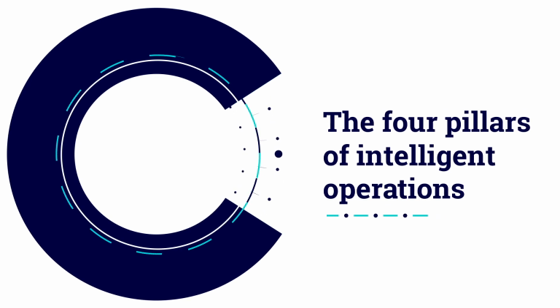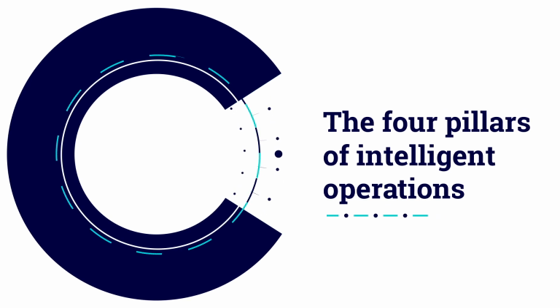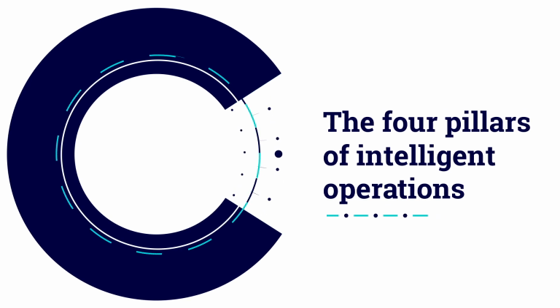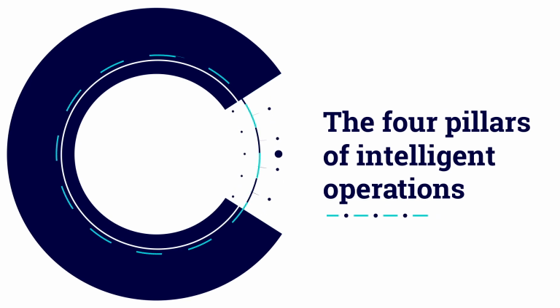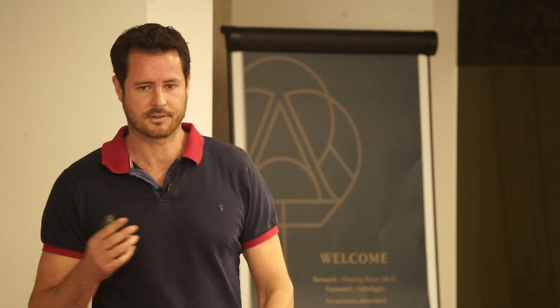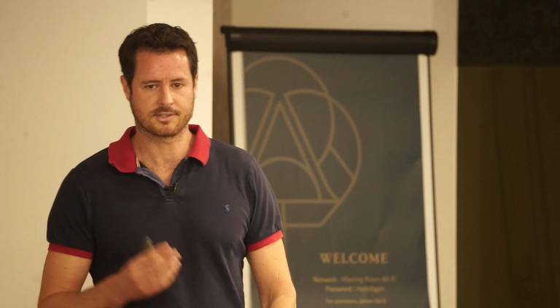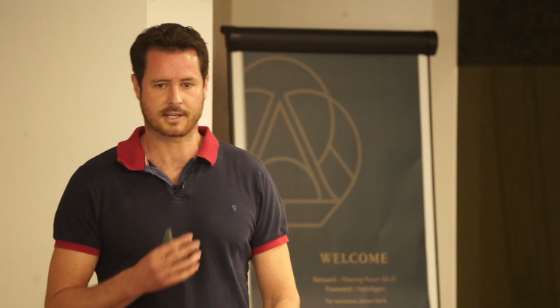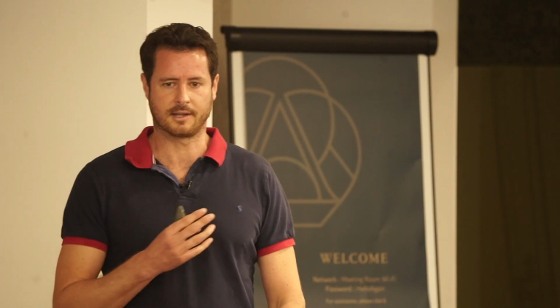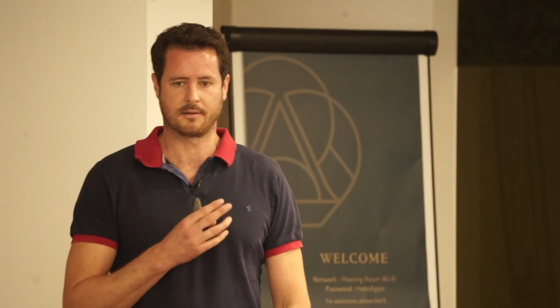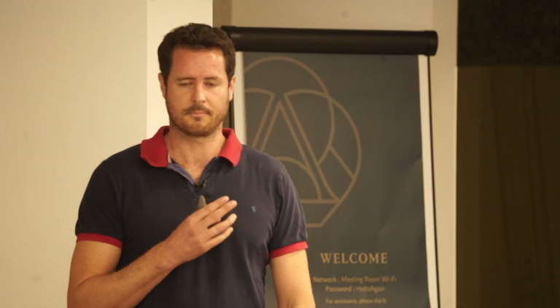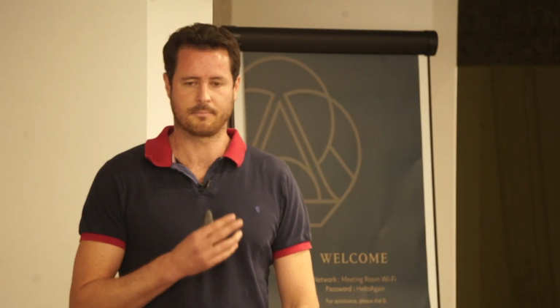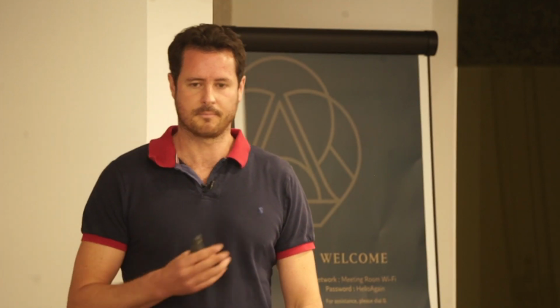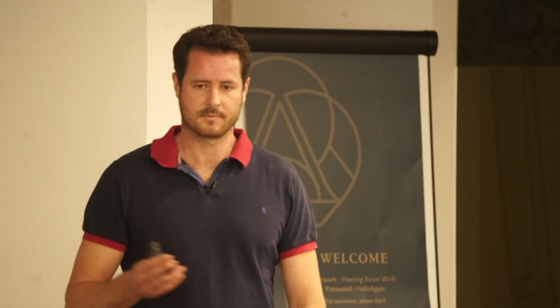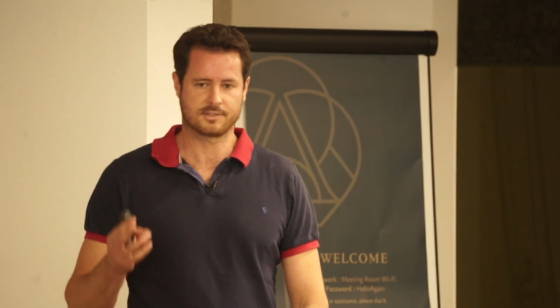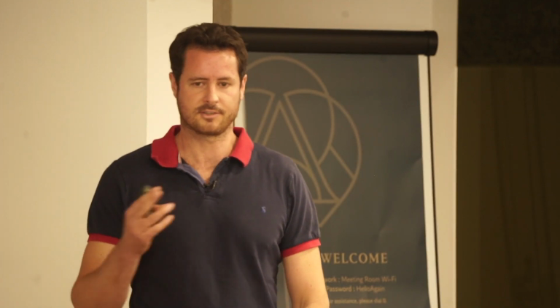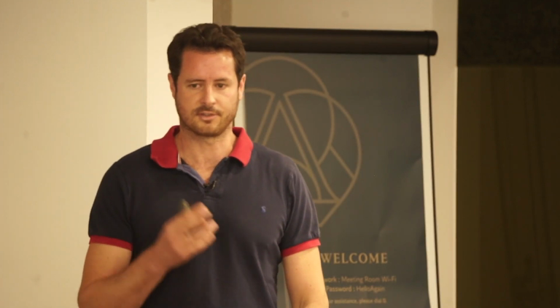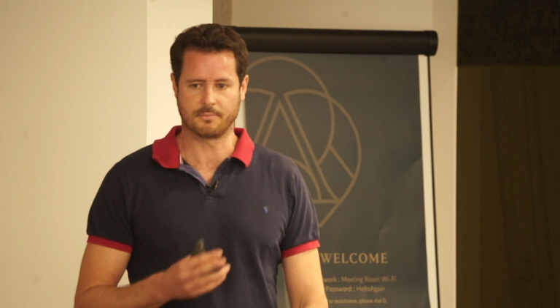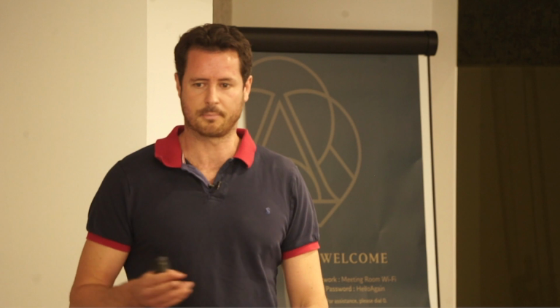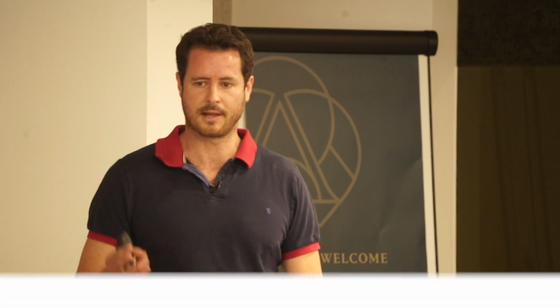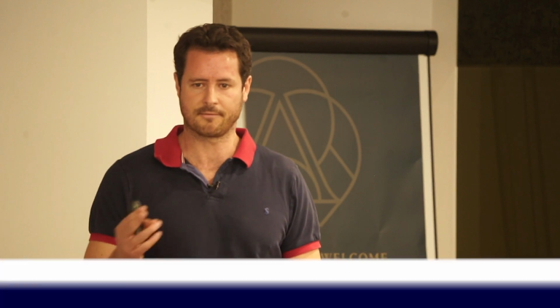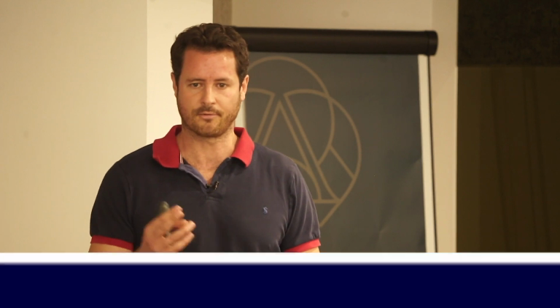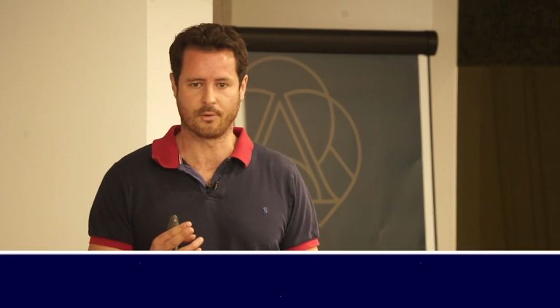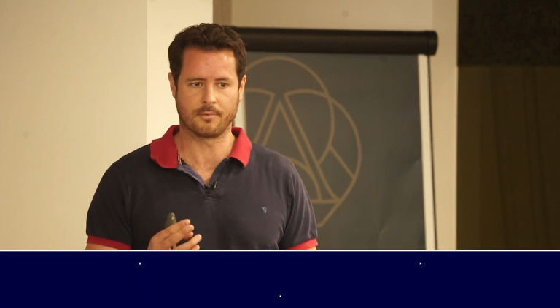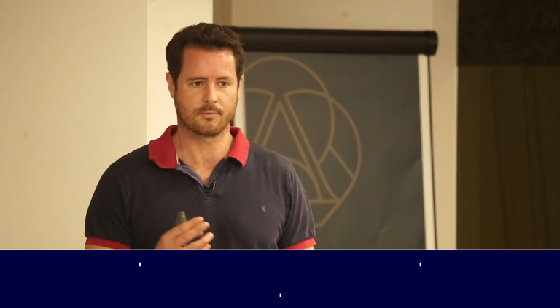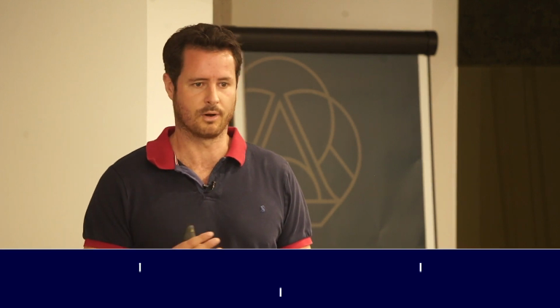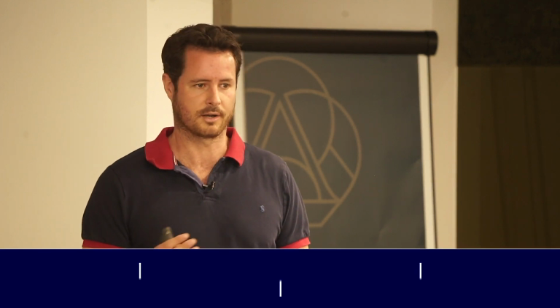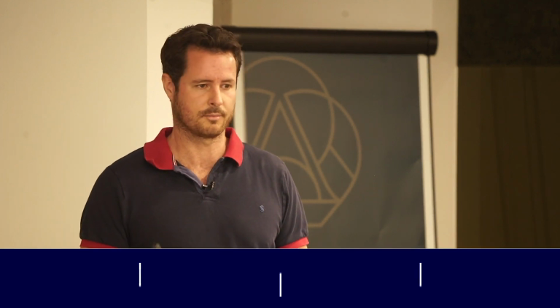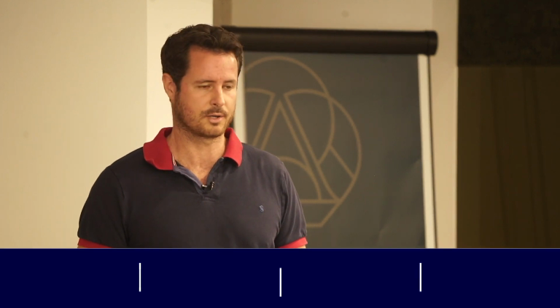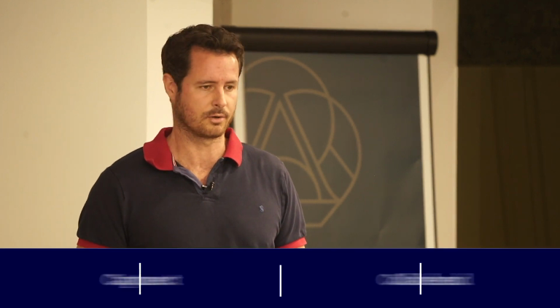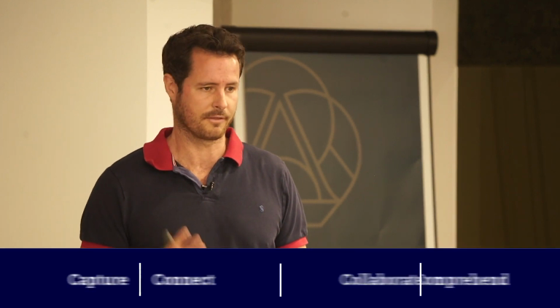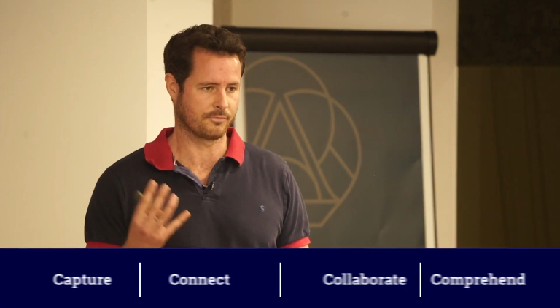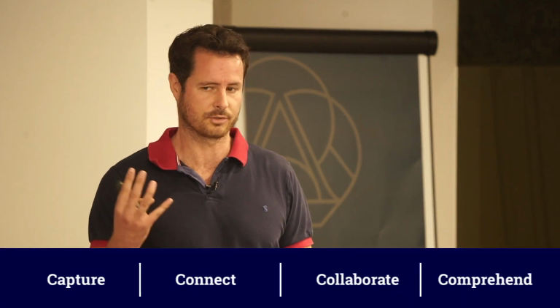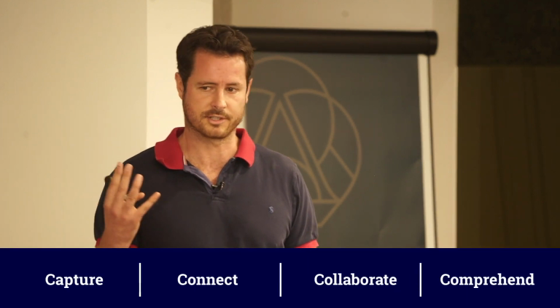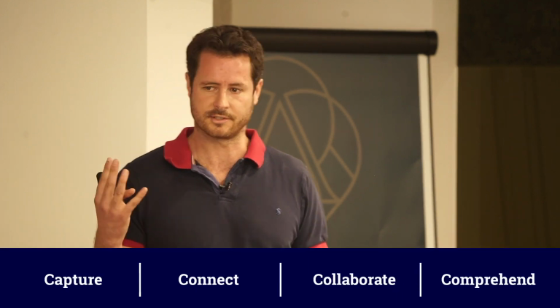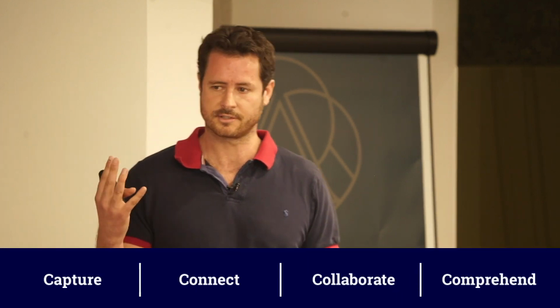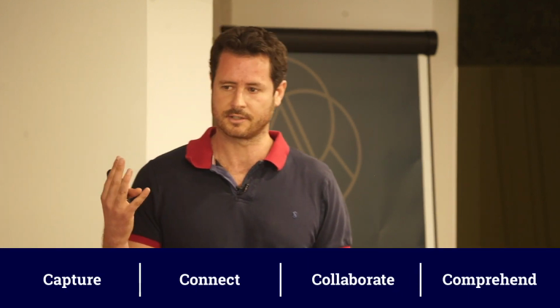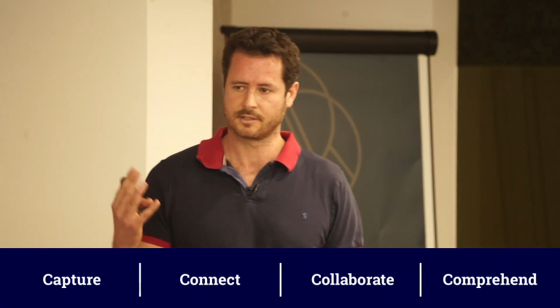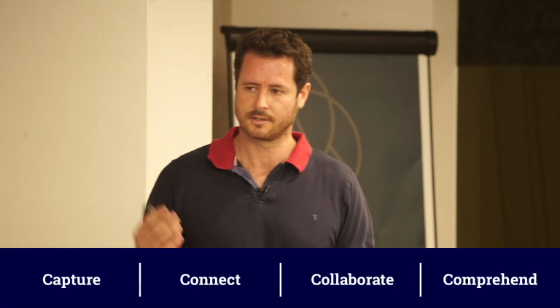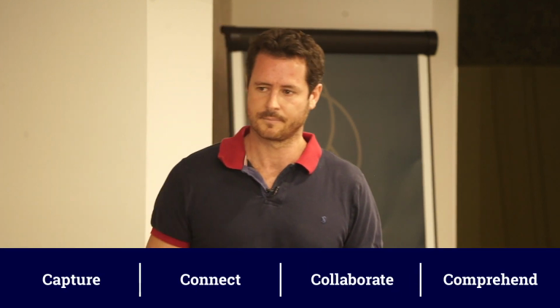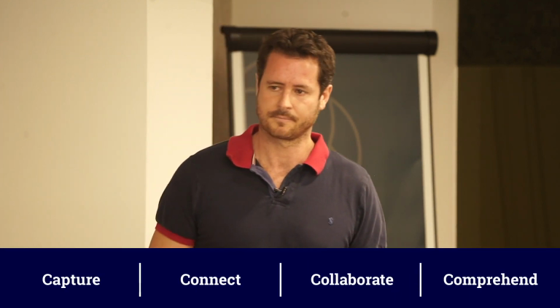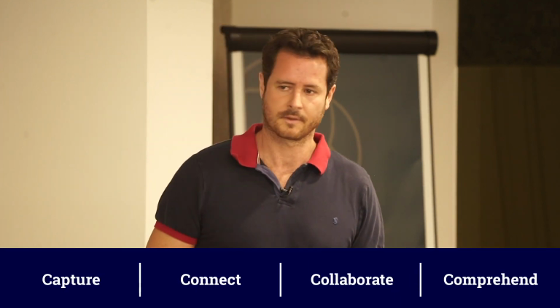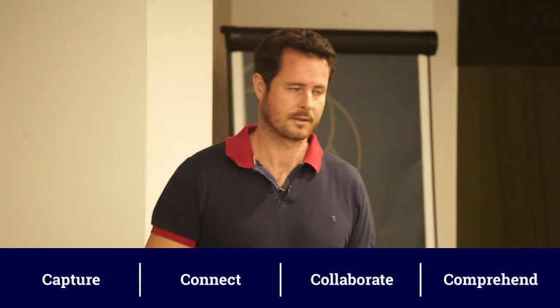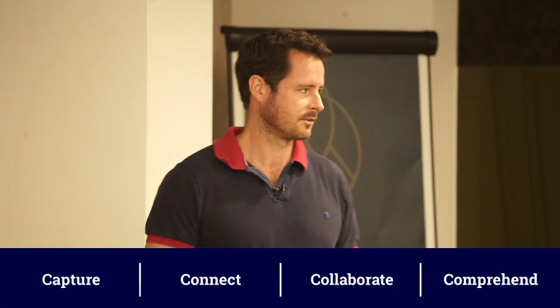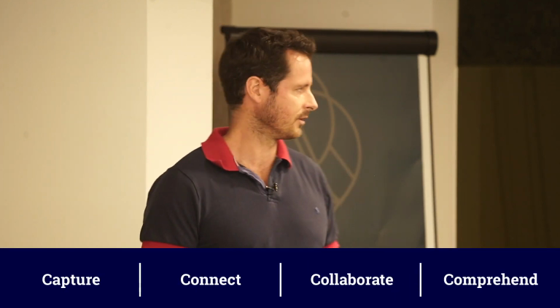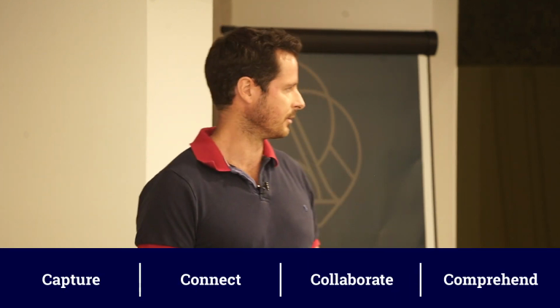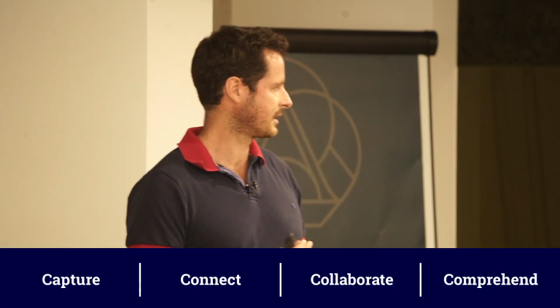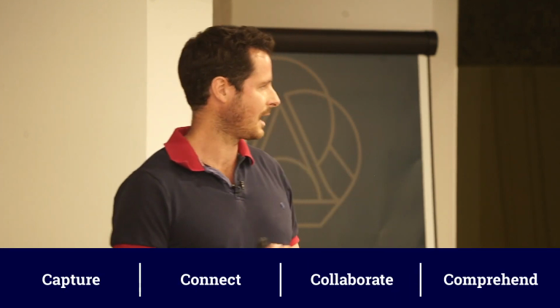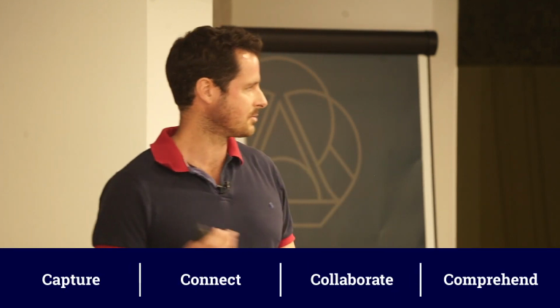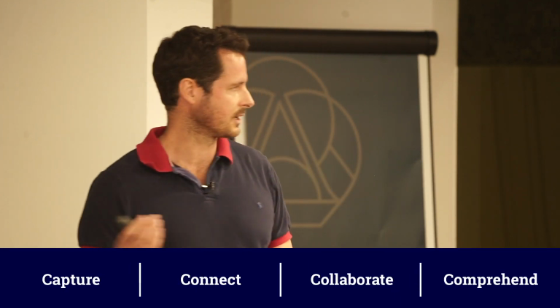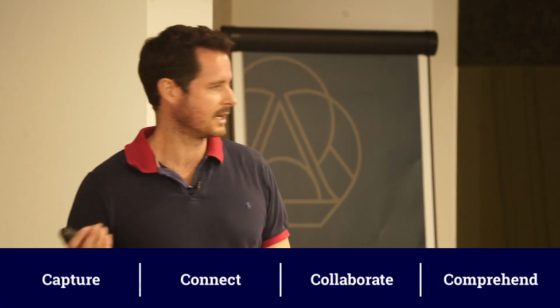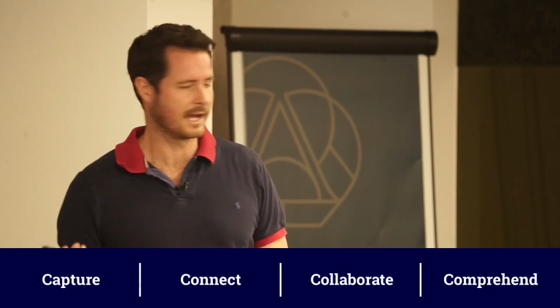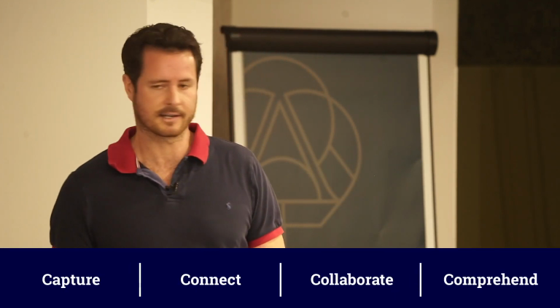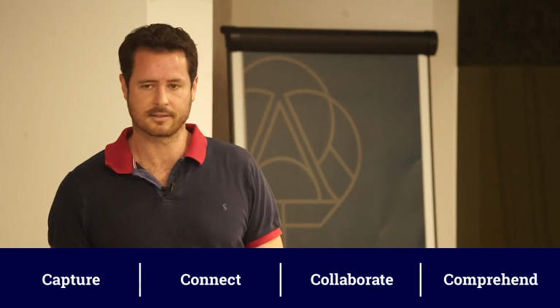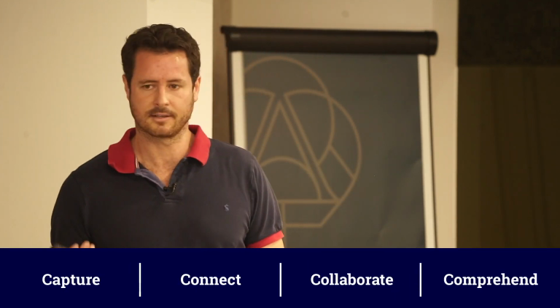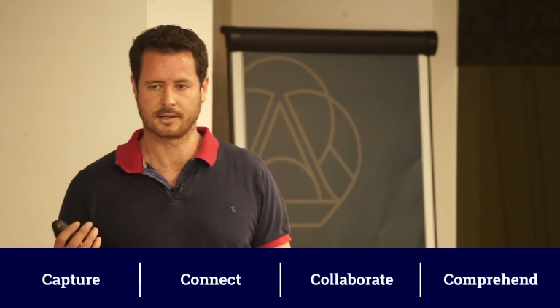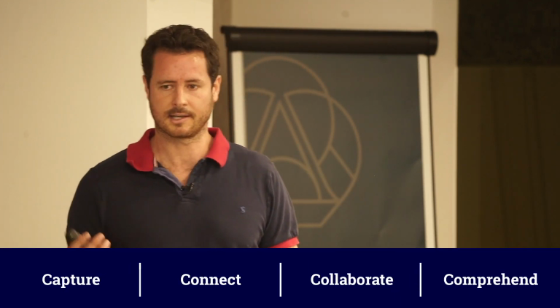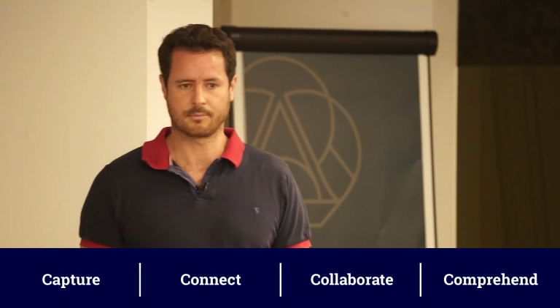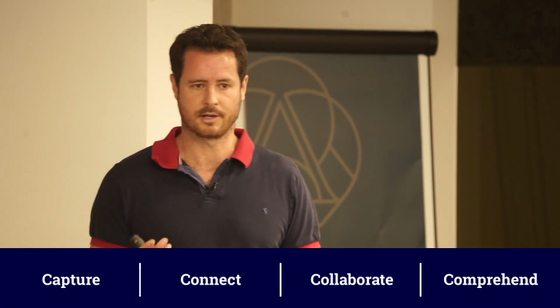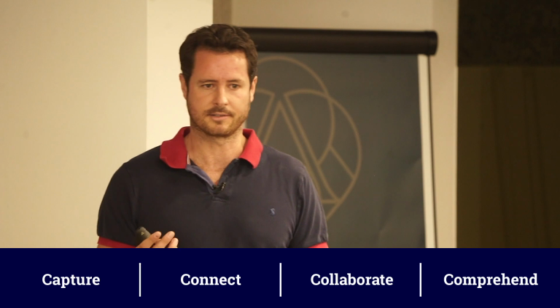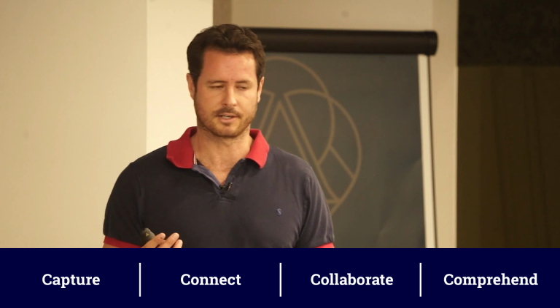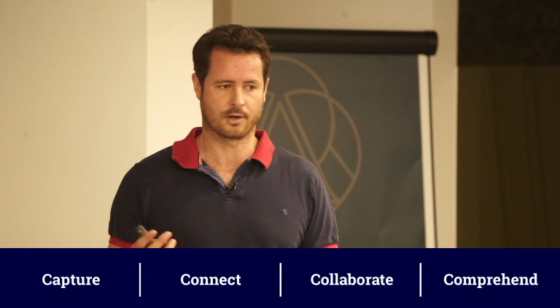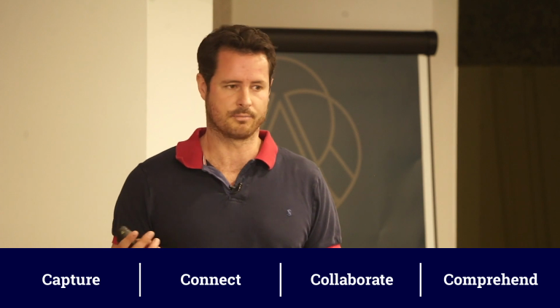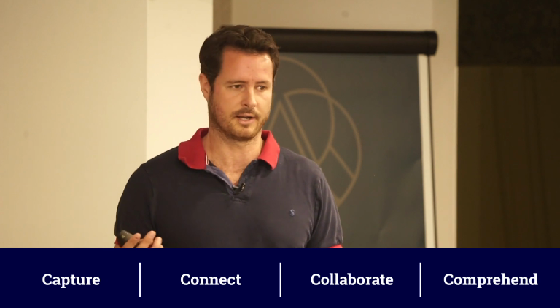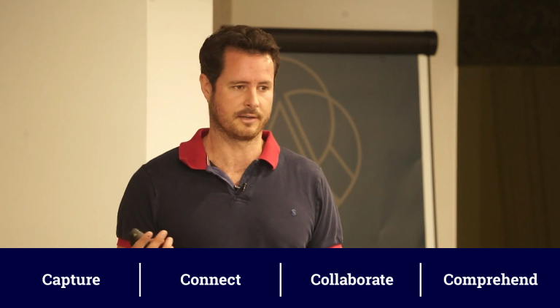How does the Checkit system — the platform — work? We call it the four C's: capture, connect, collaborate, and comprehend.